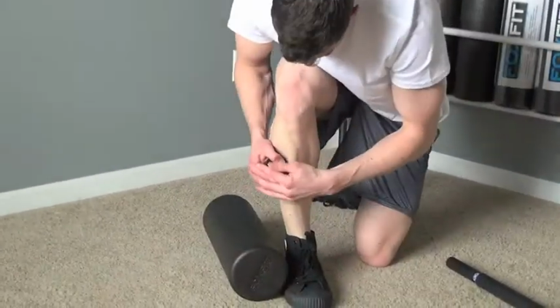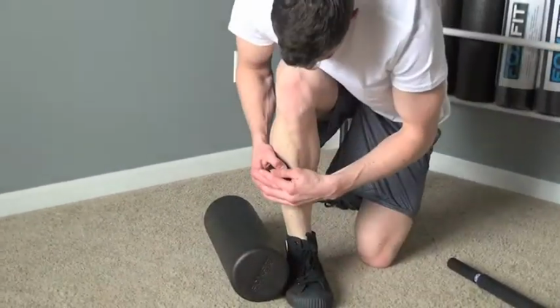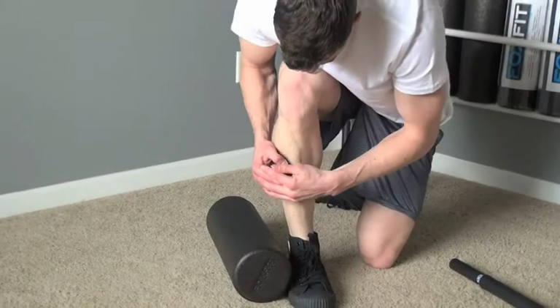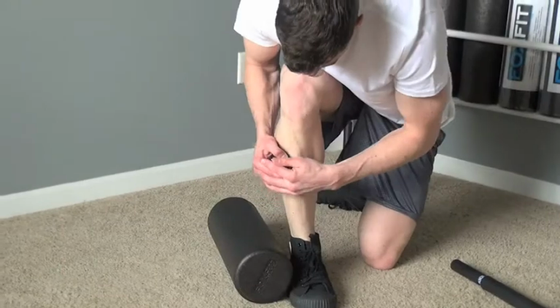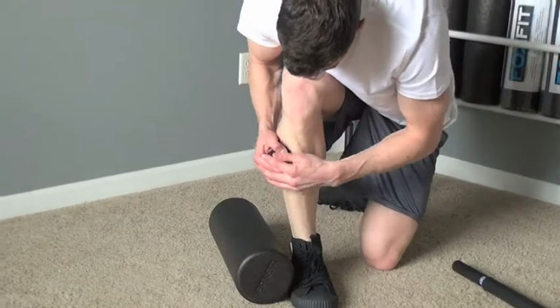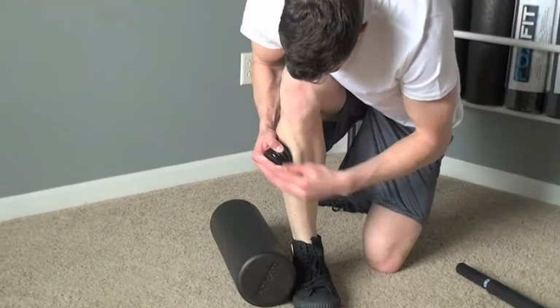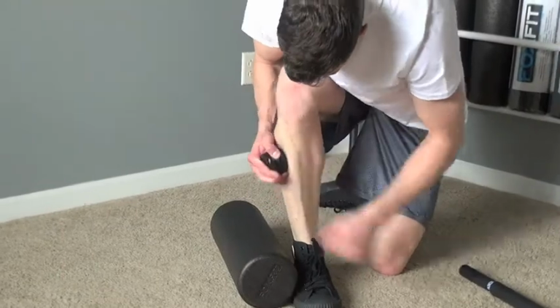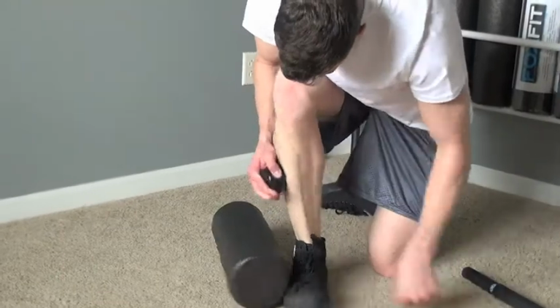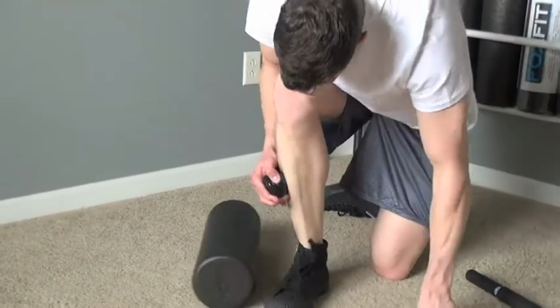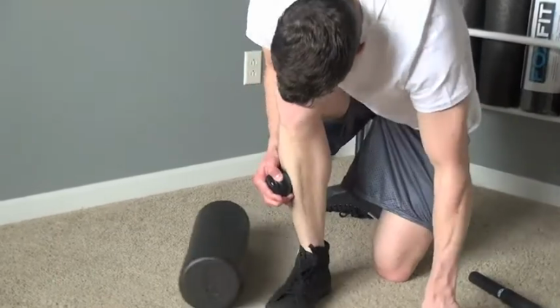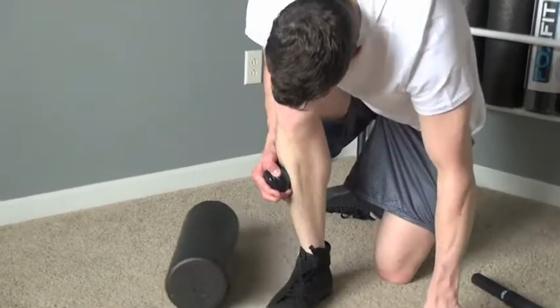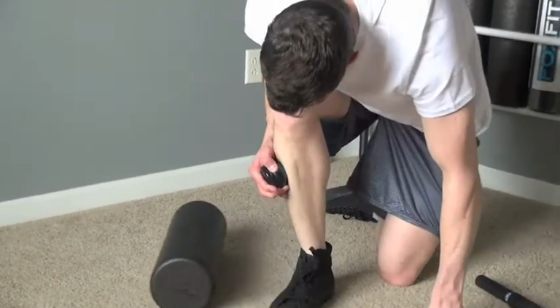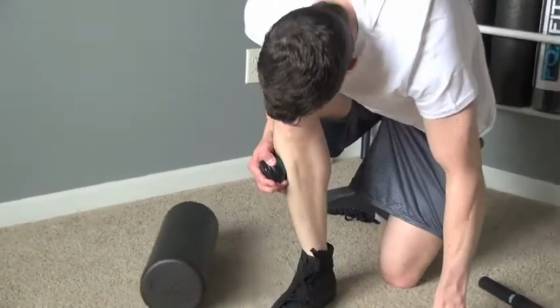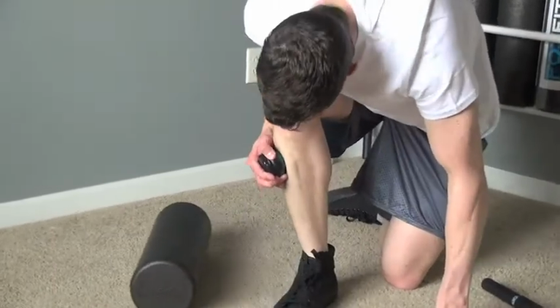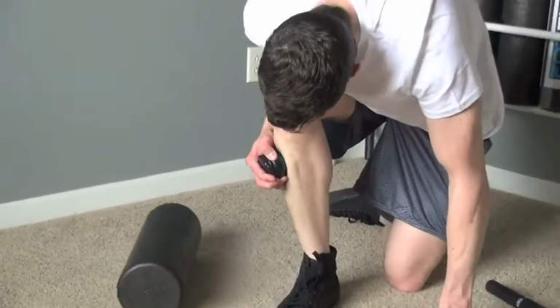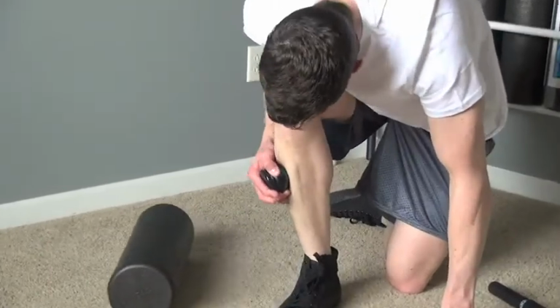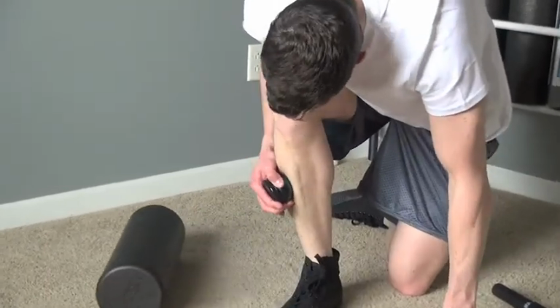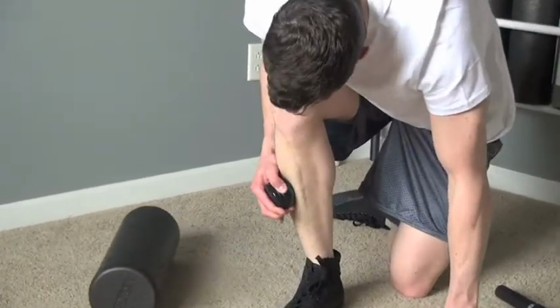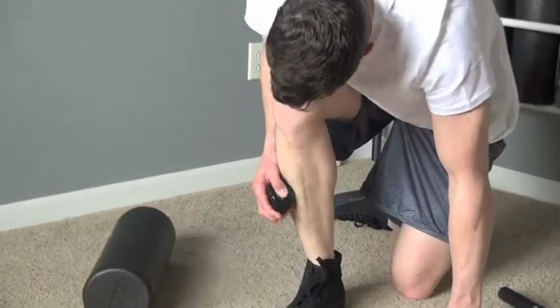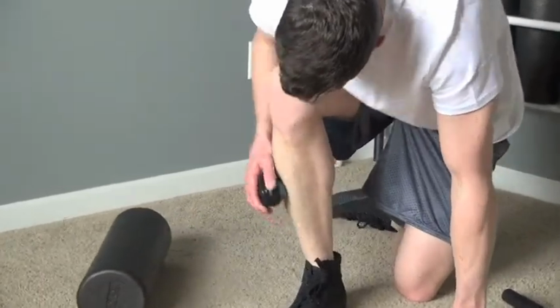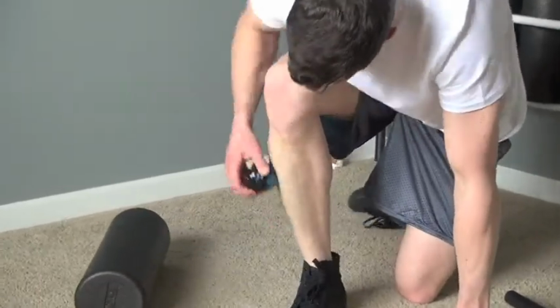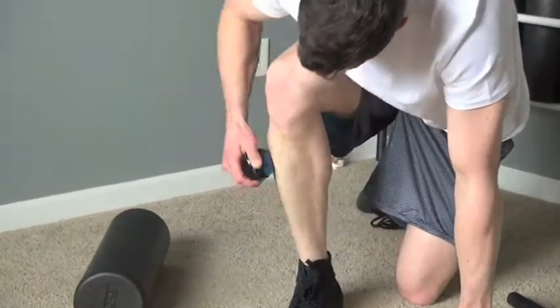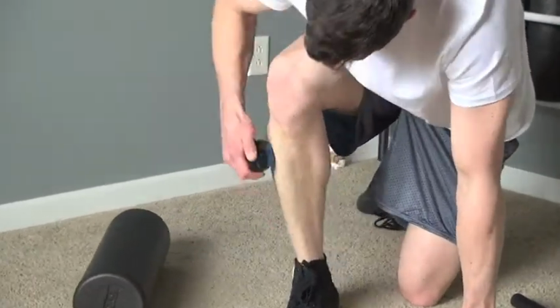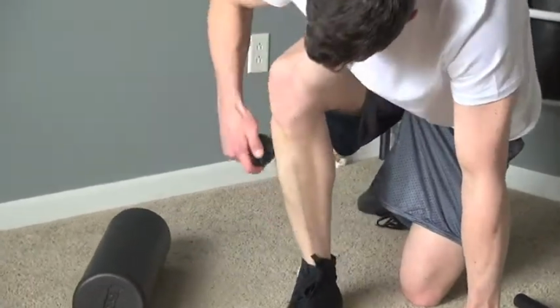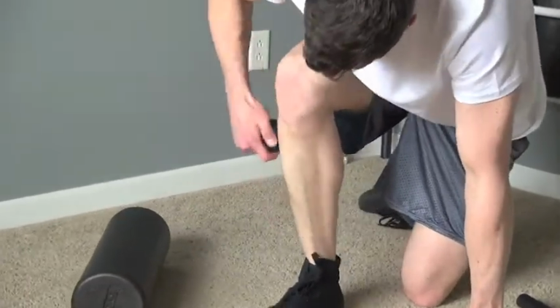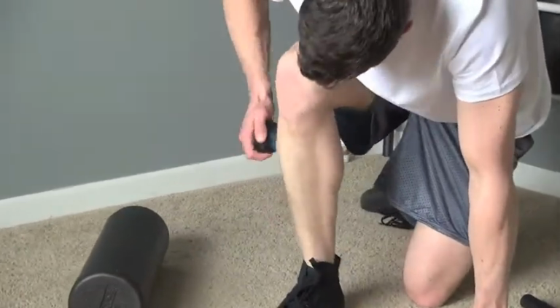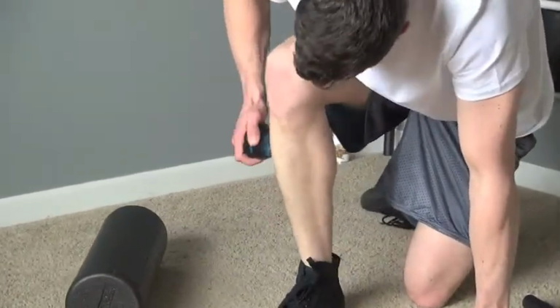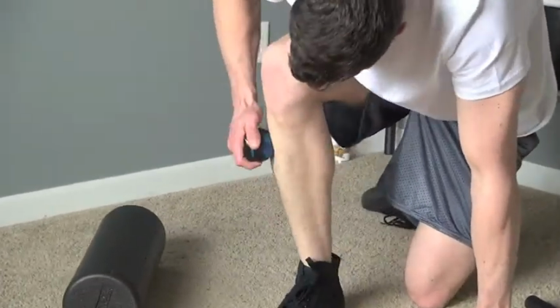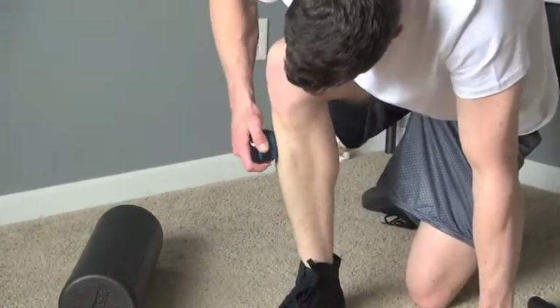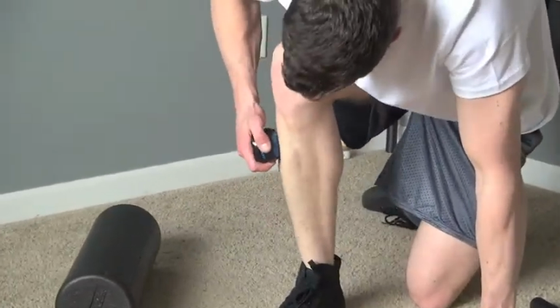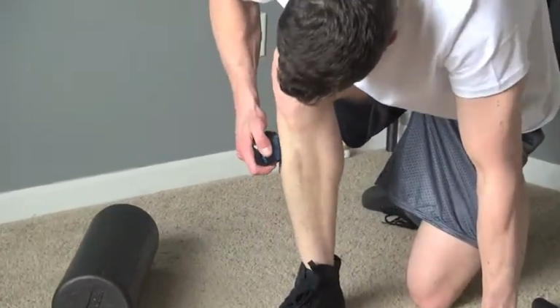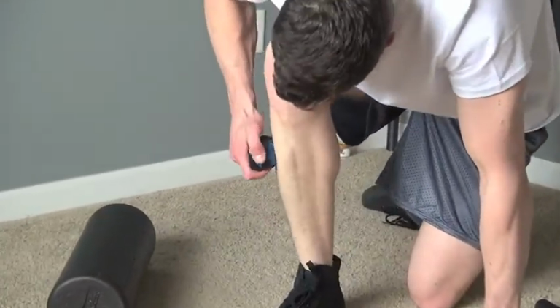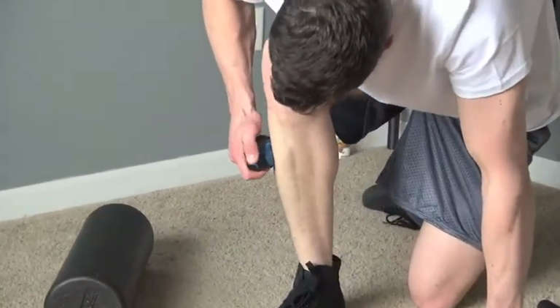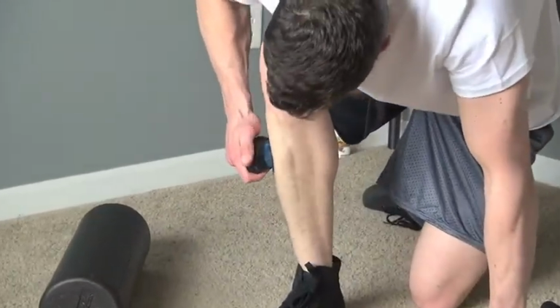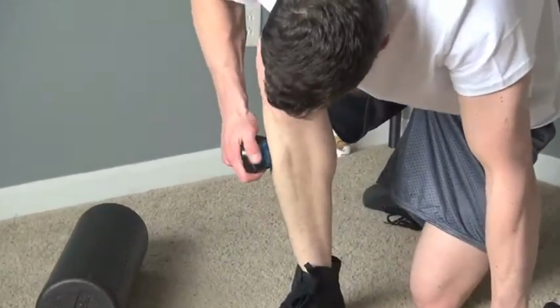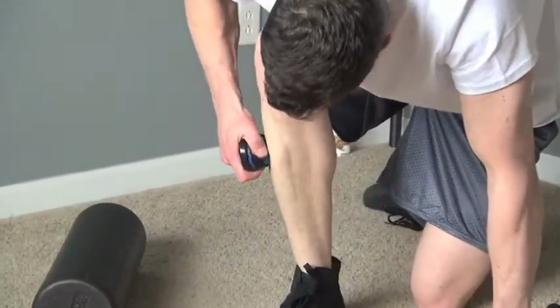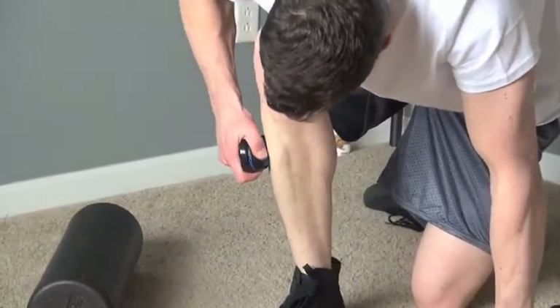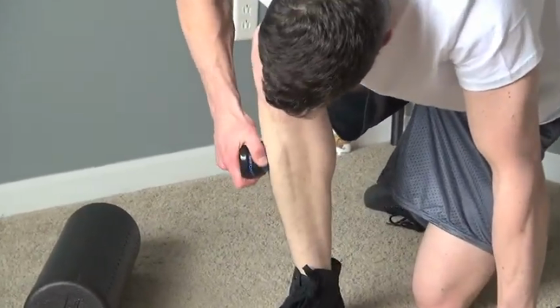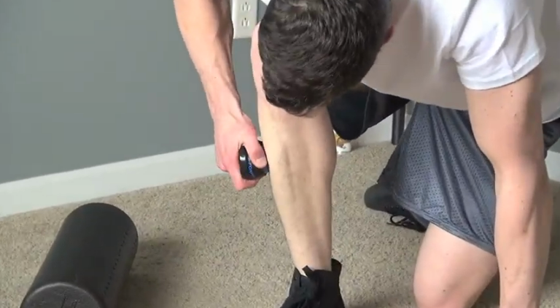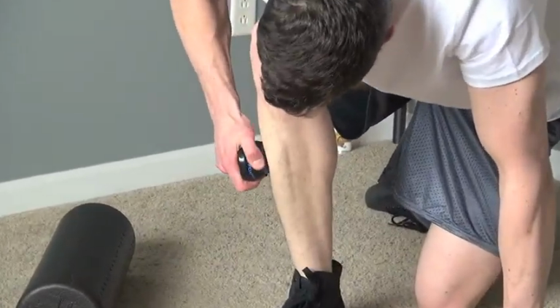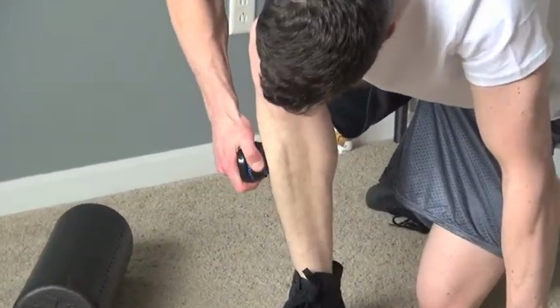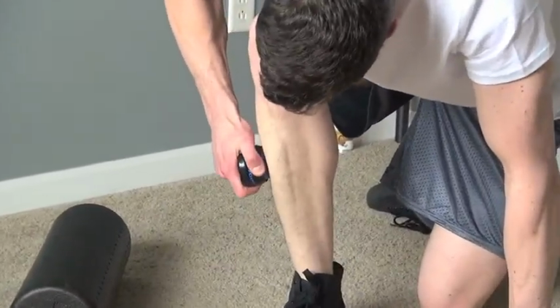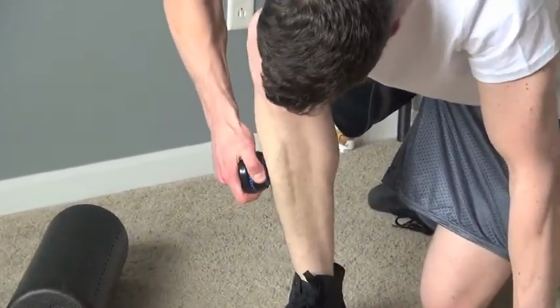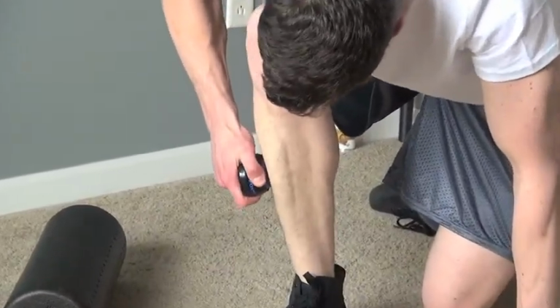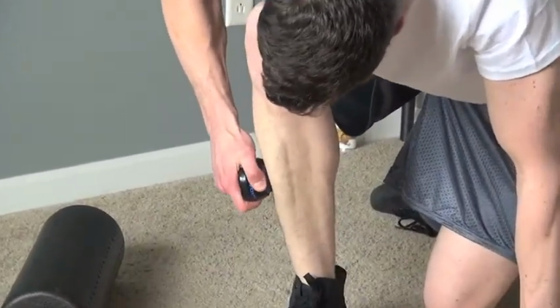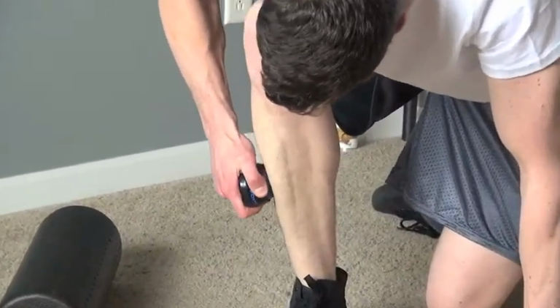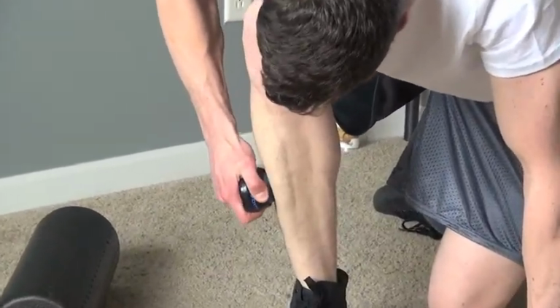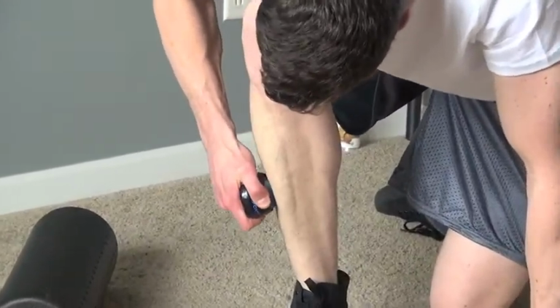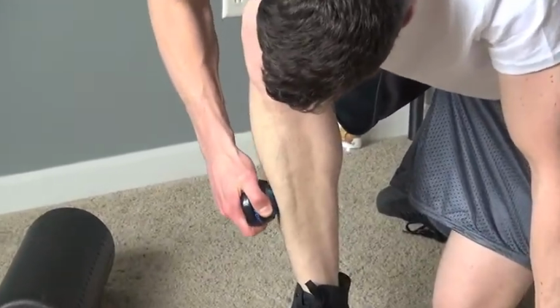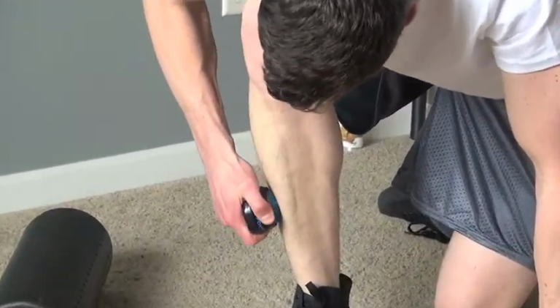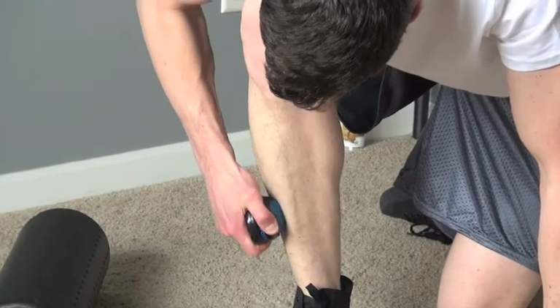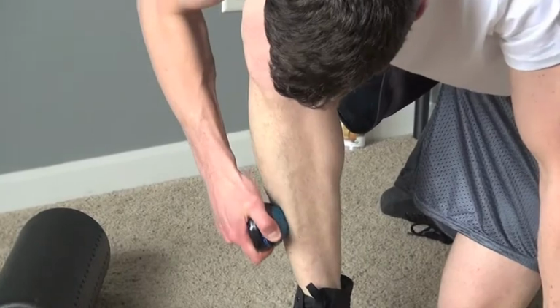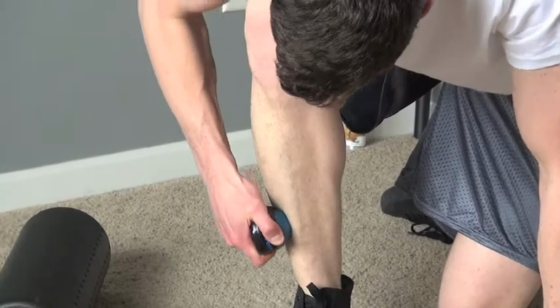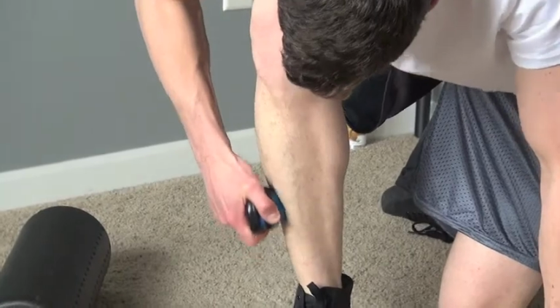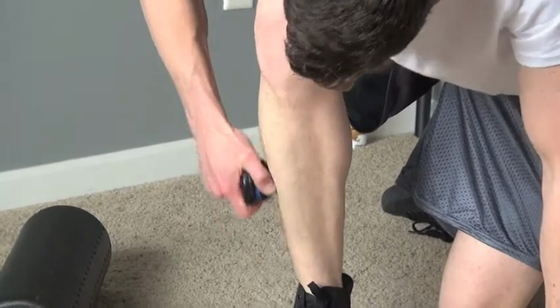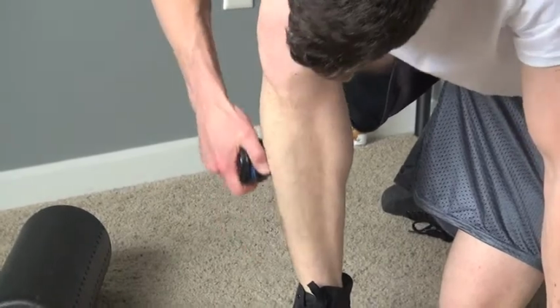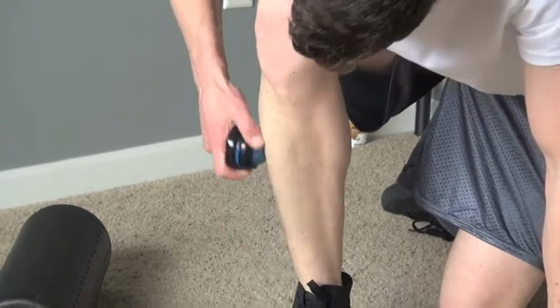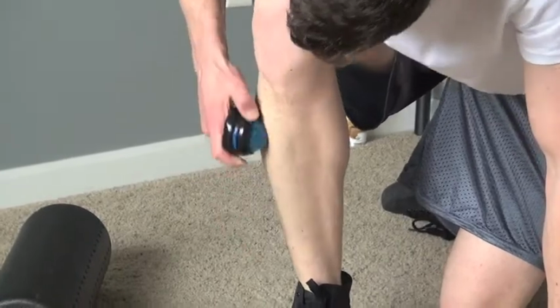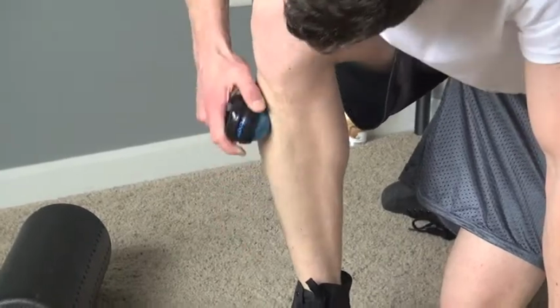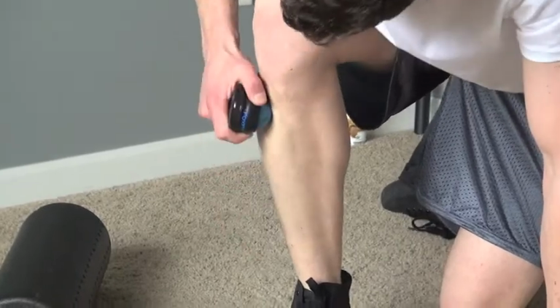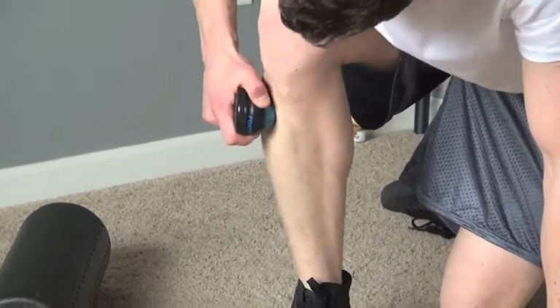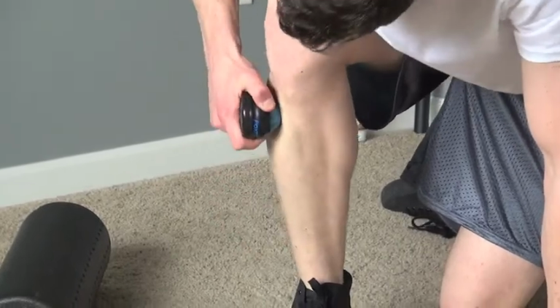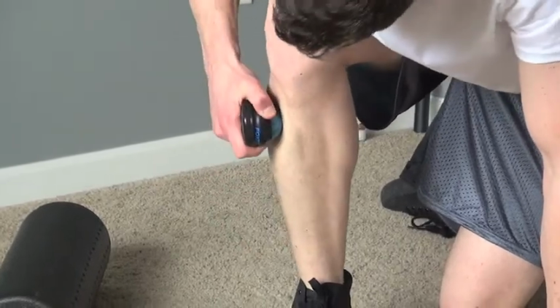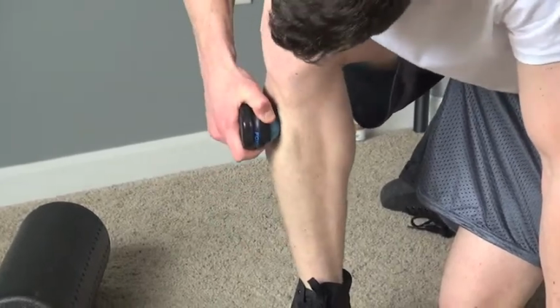Once found, hold until discomfort subsides. Apply the same technique when using the actuator massage stick and trigger point body roller.